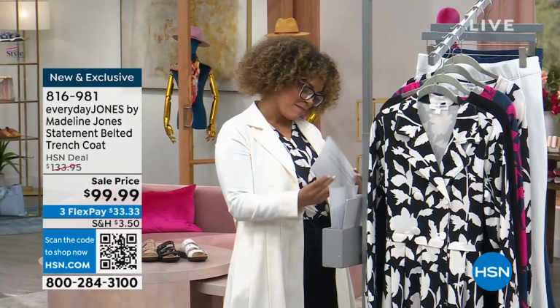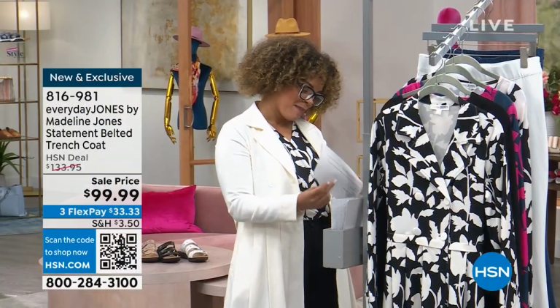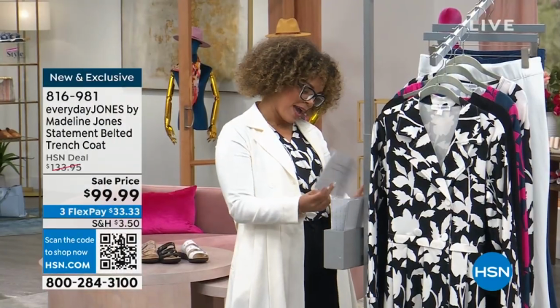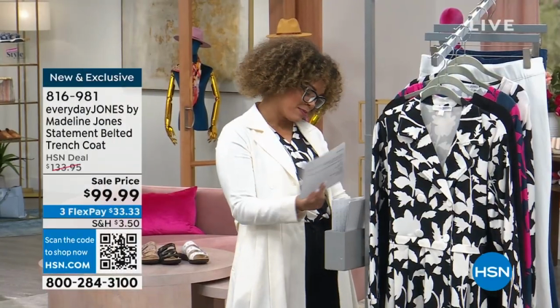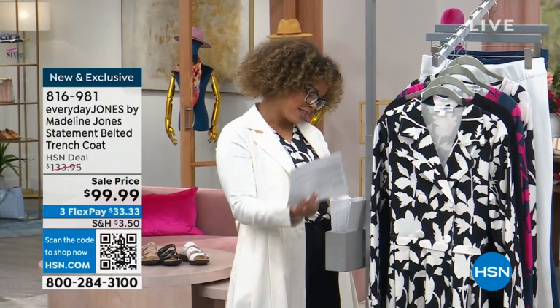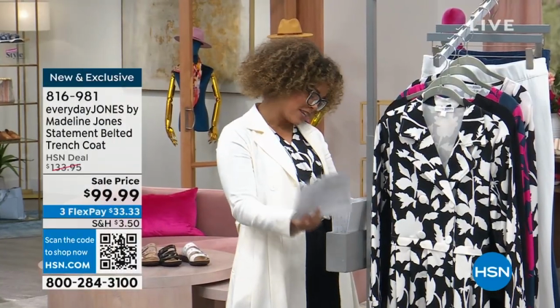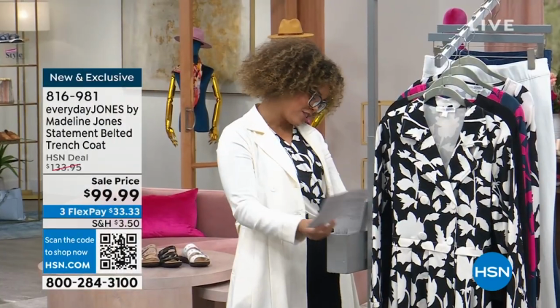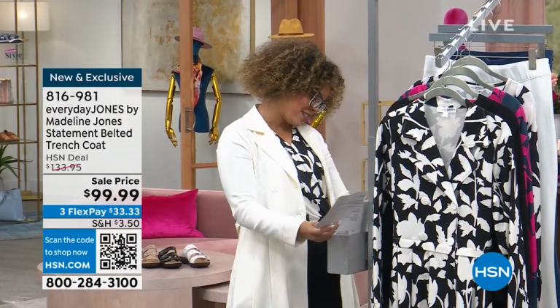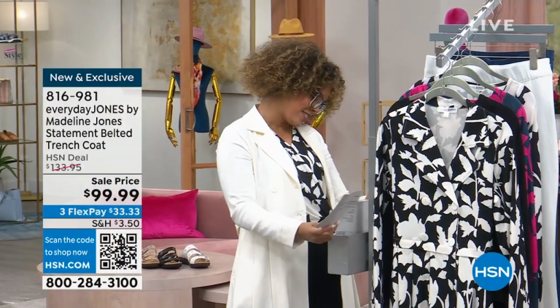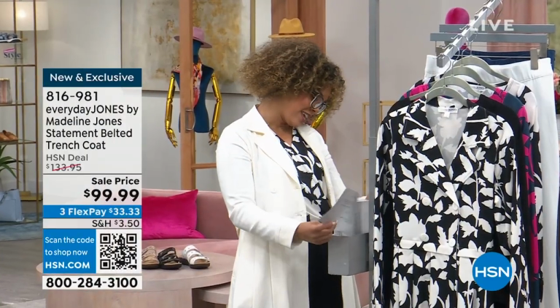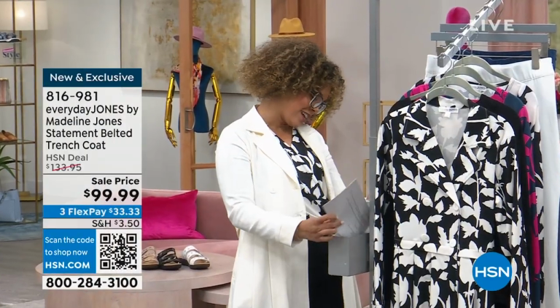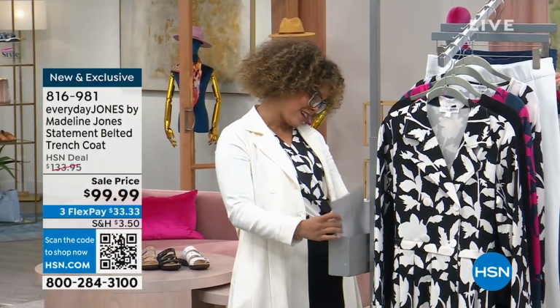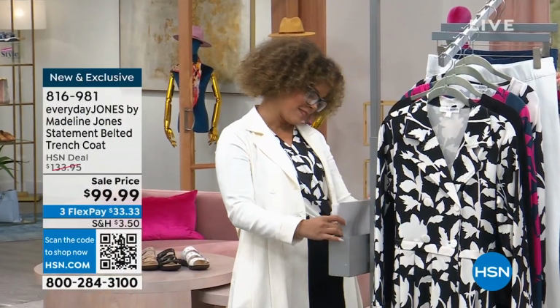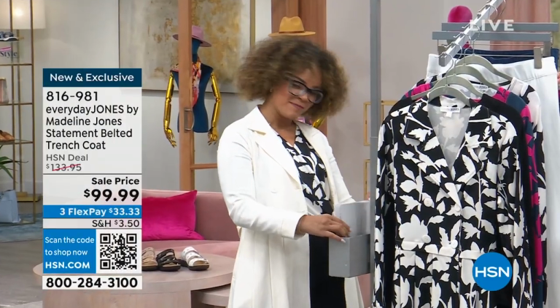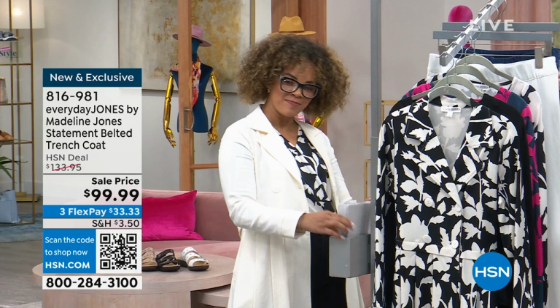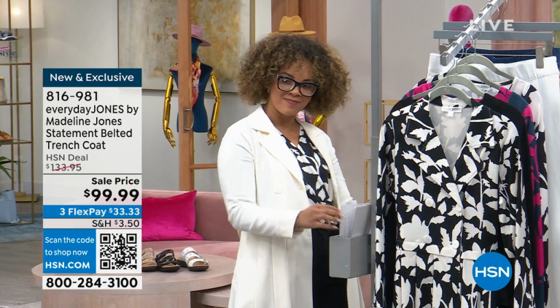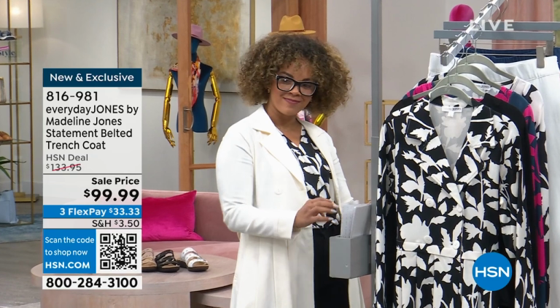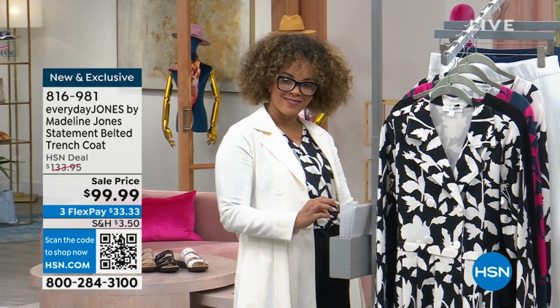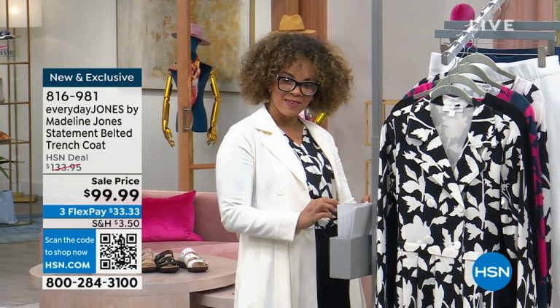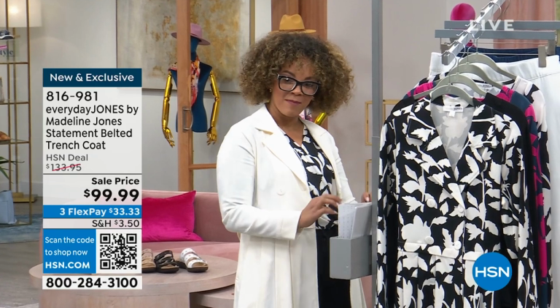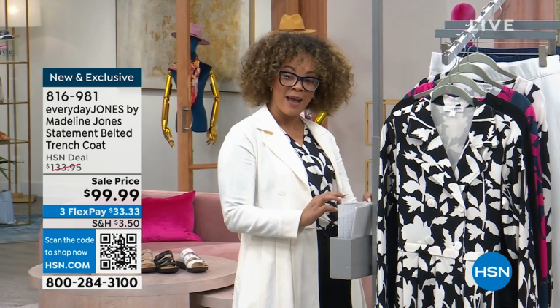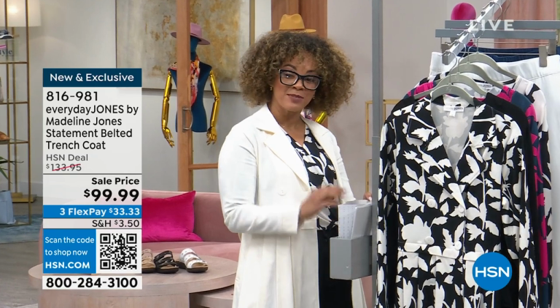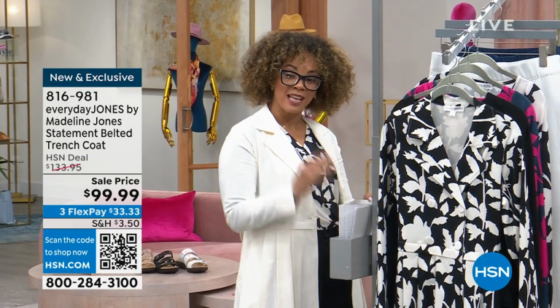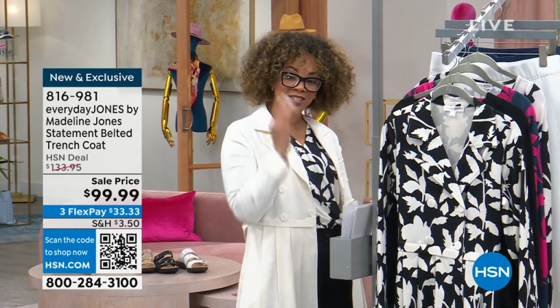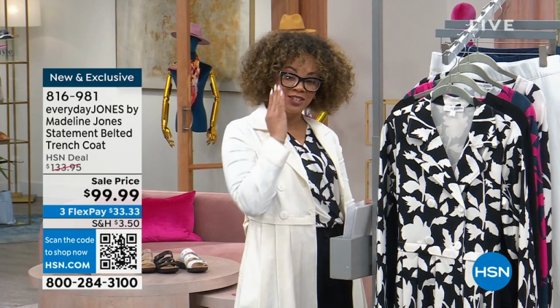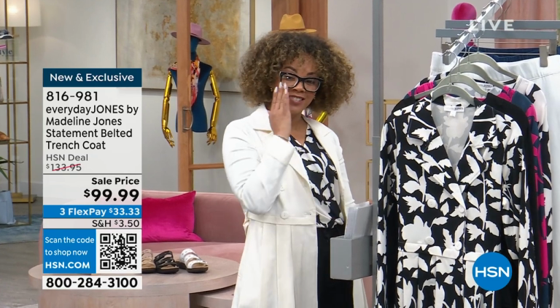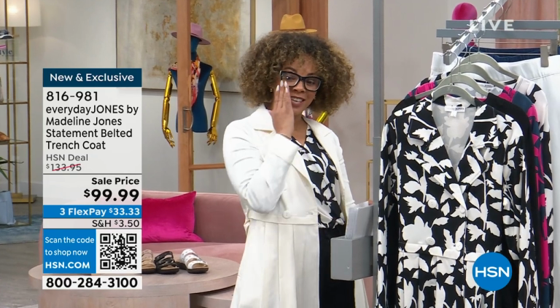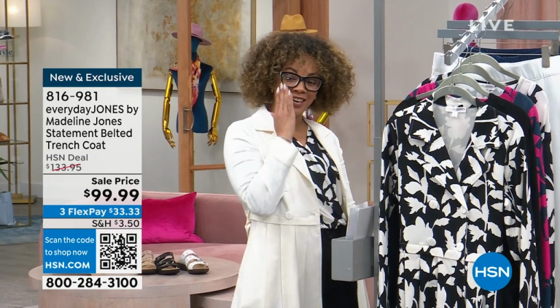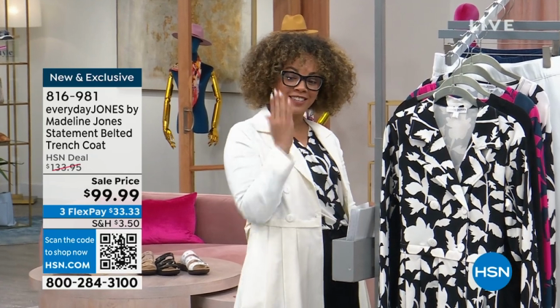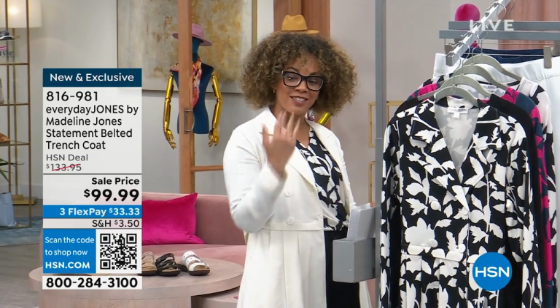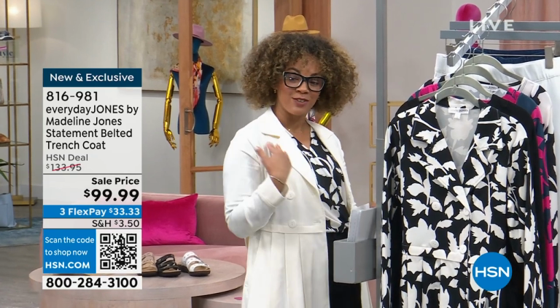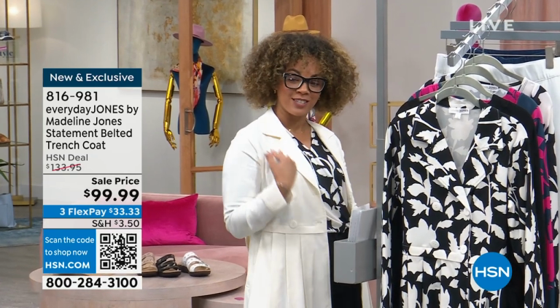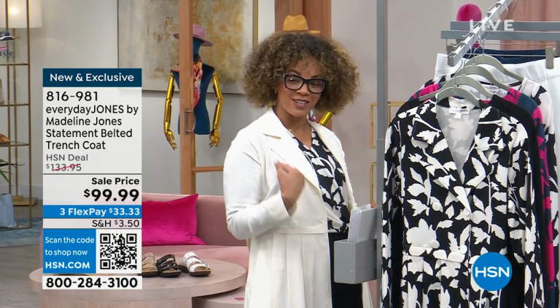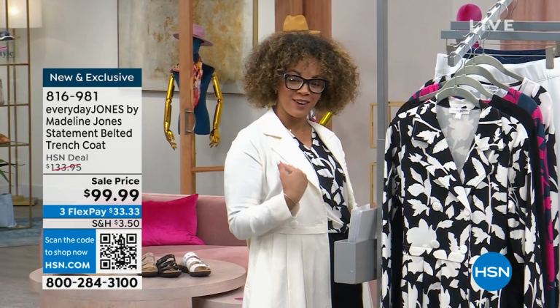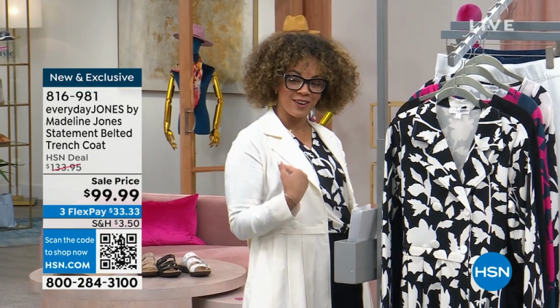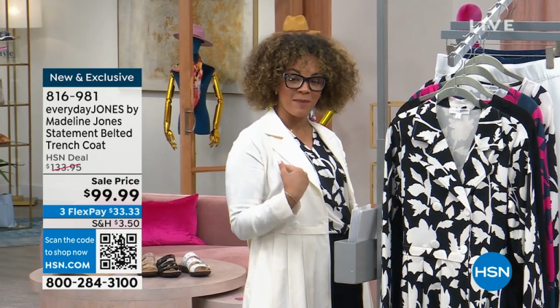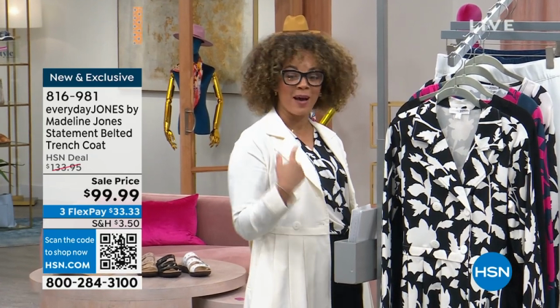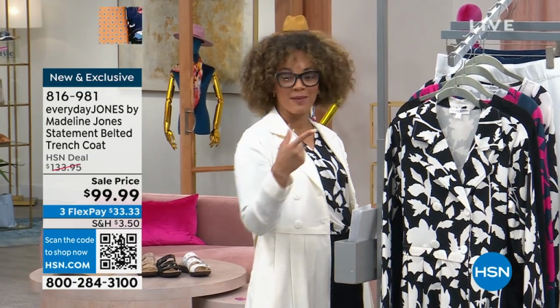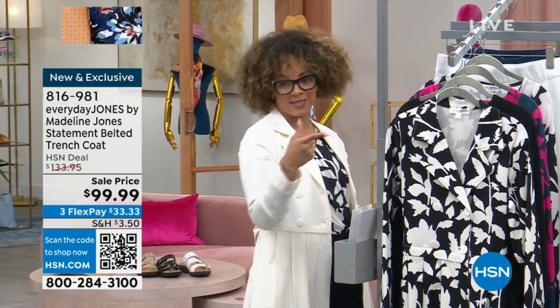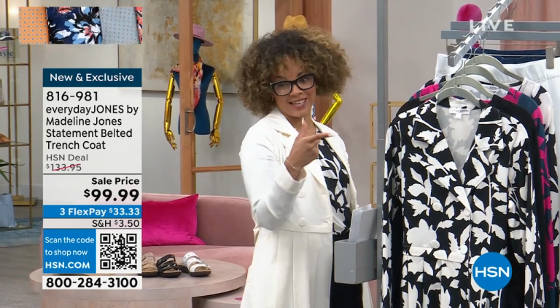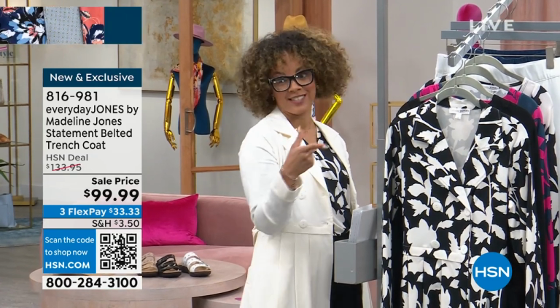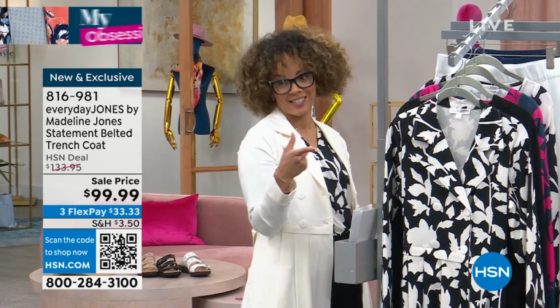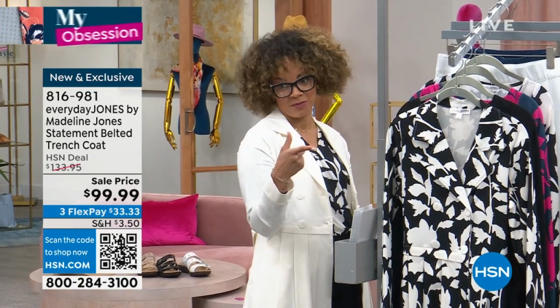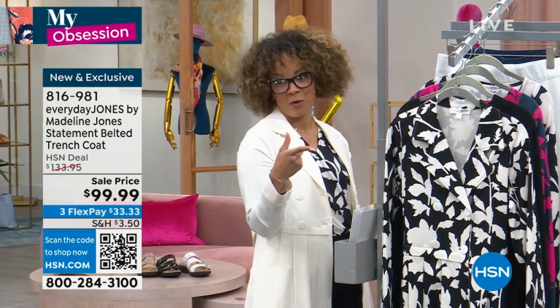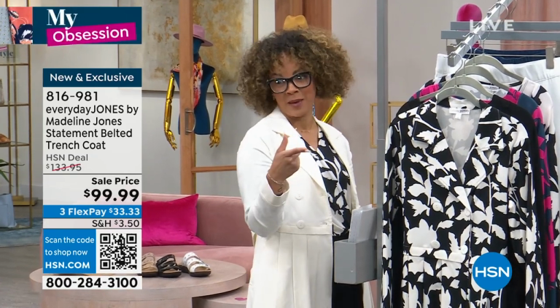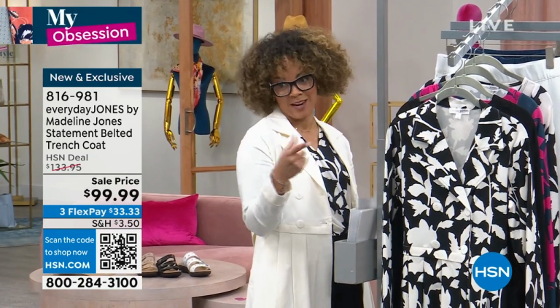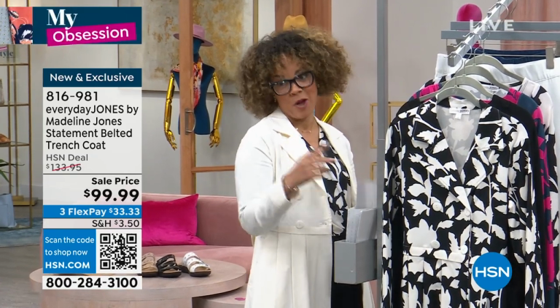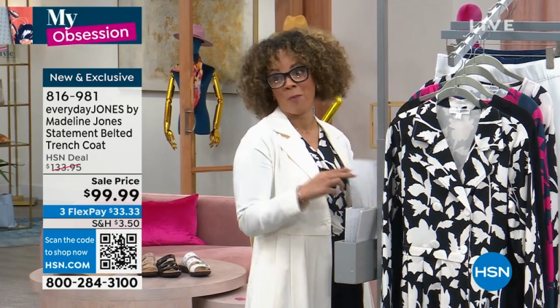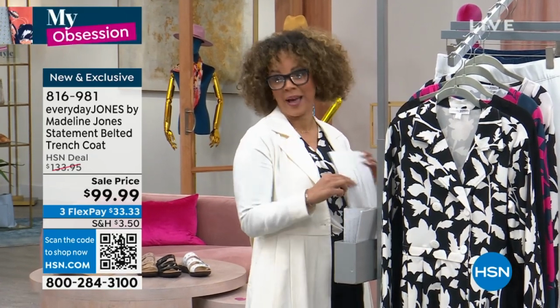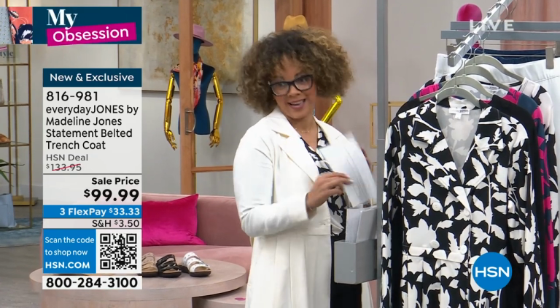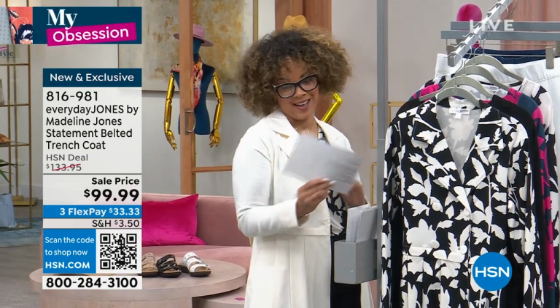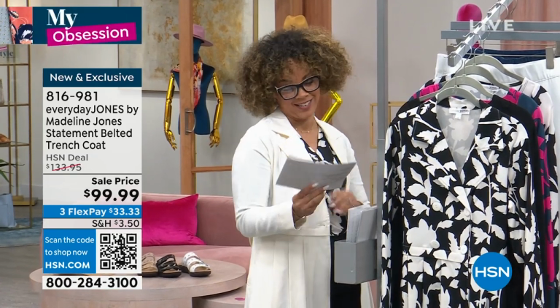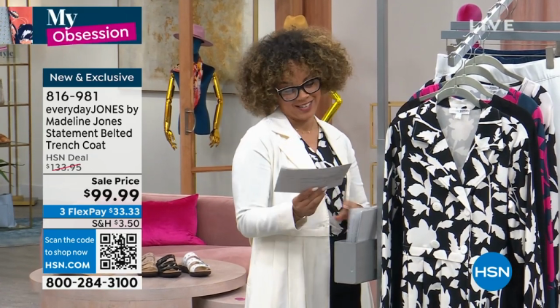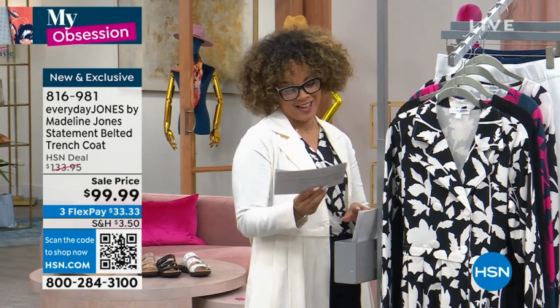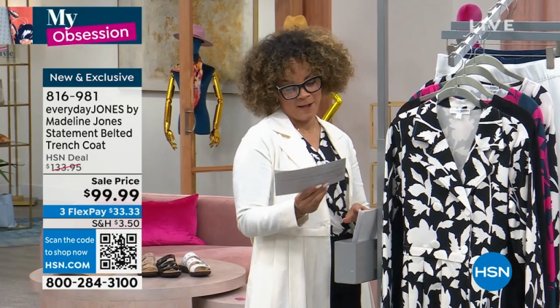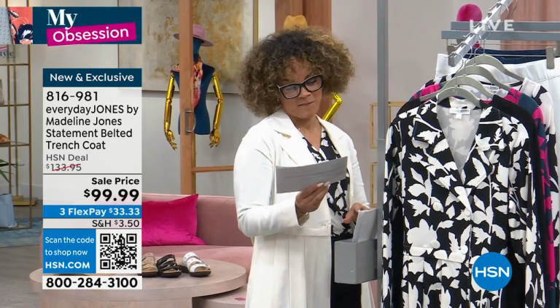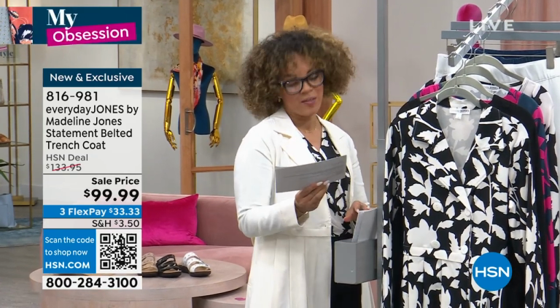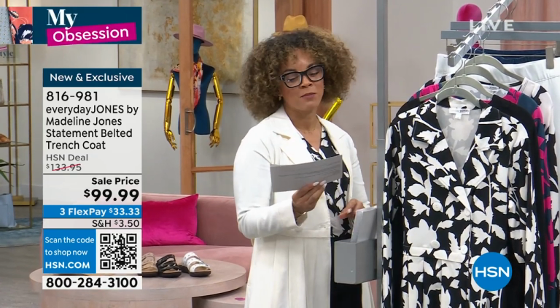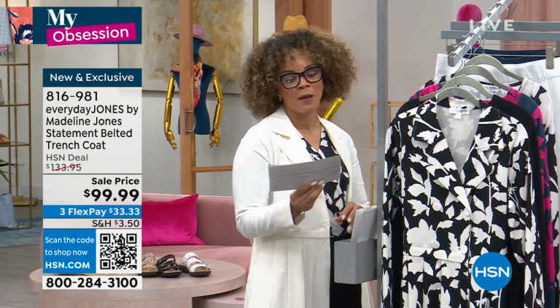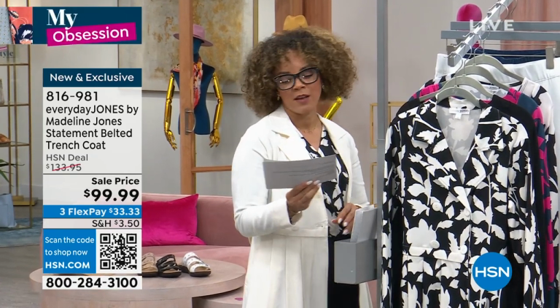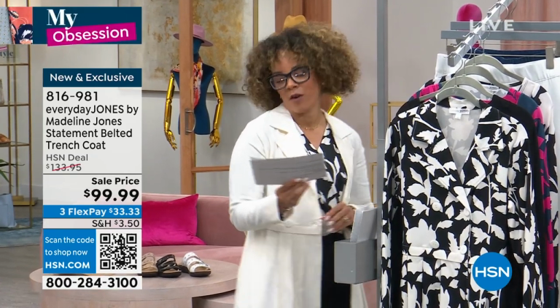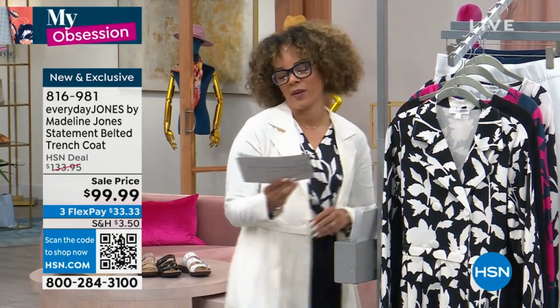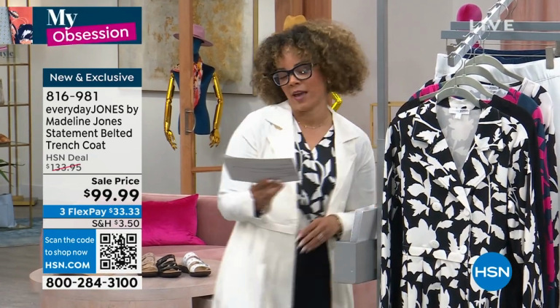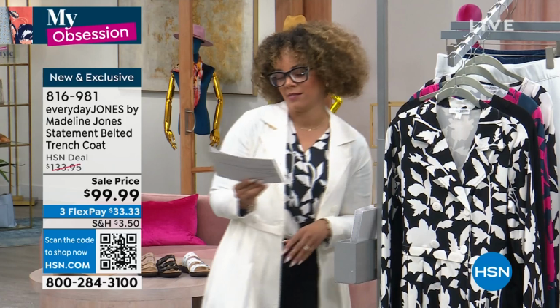My obsession is here — the trench coat. And my obsession, this woman. Oh my gosh. This is okay!